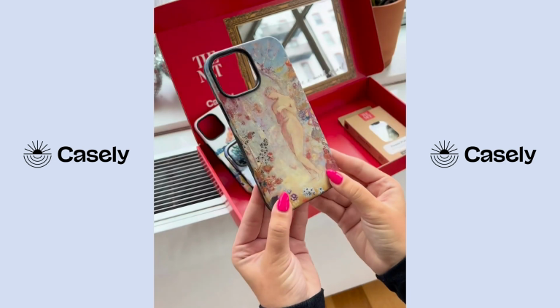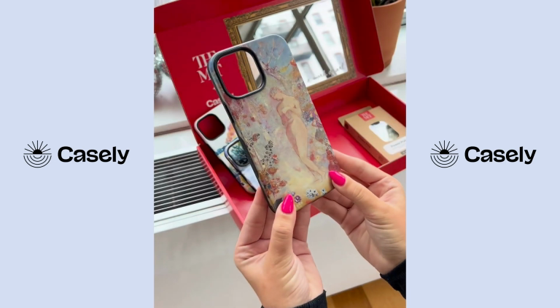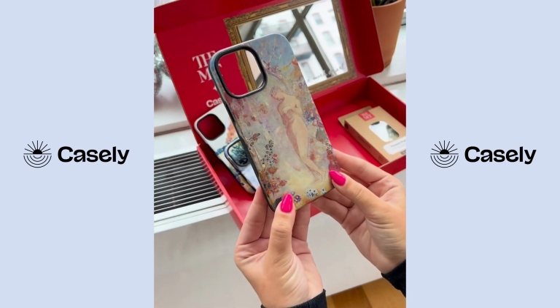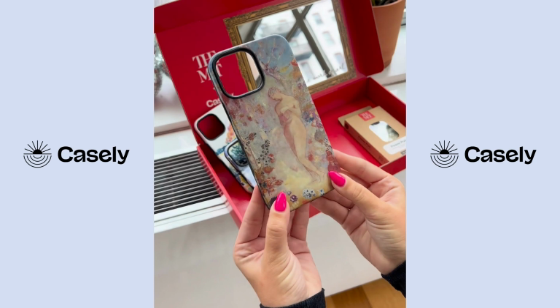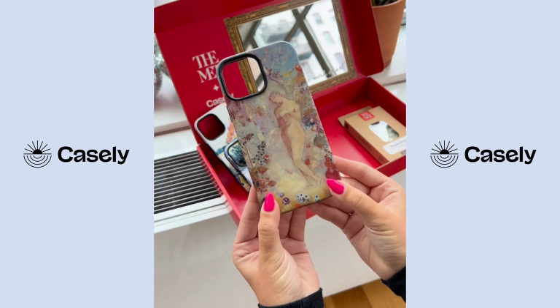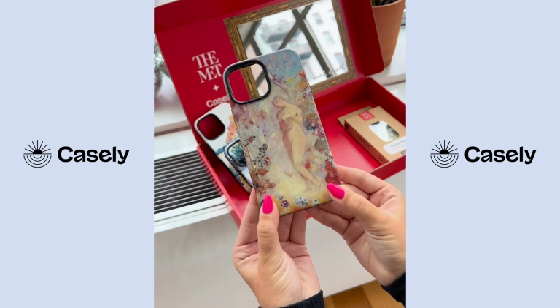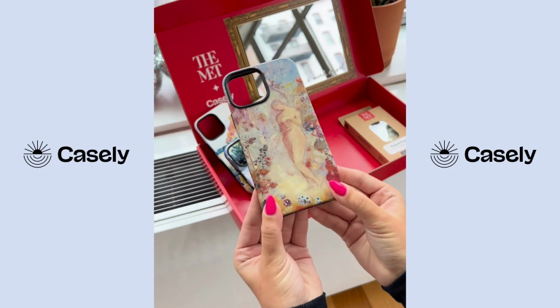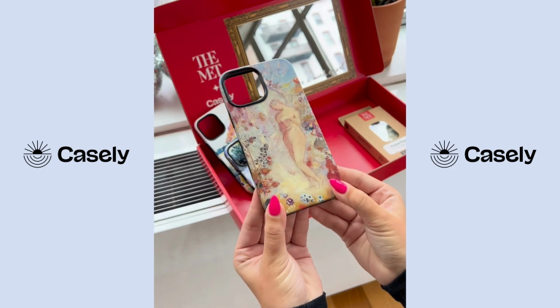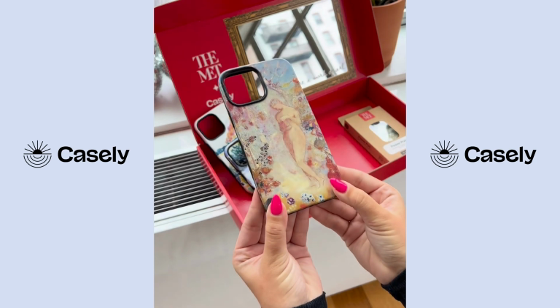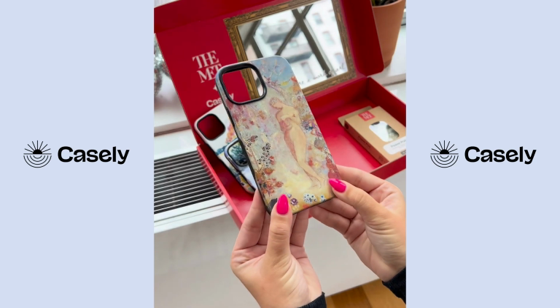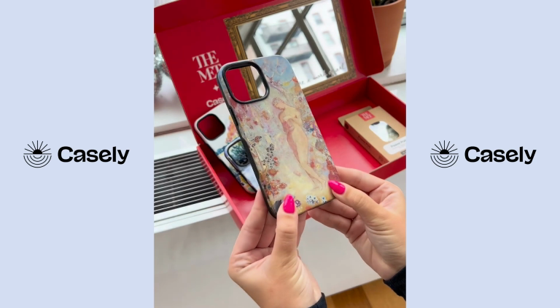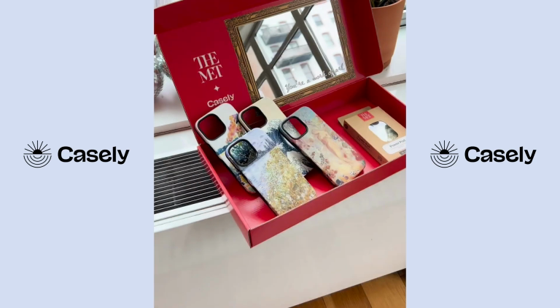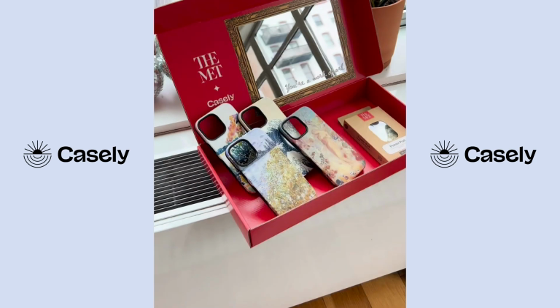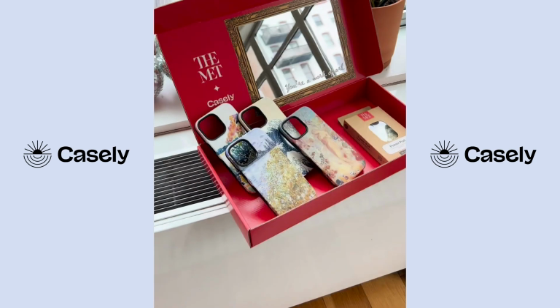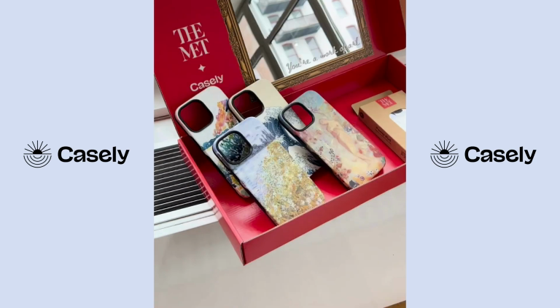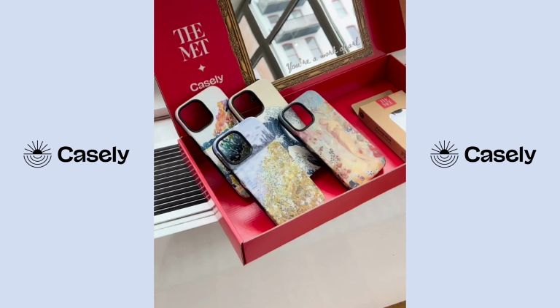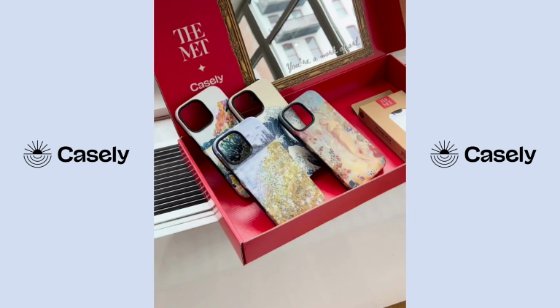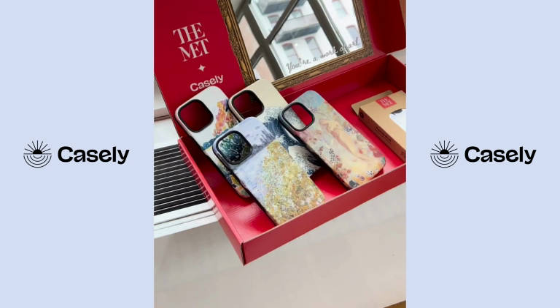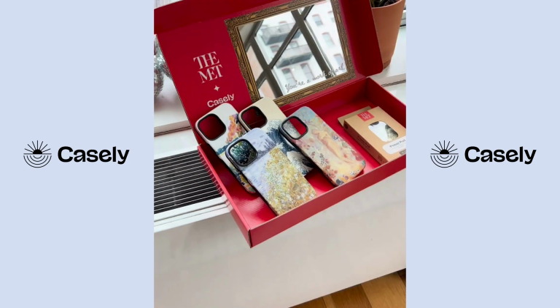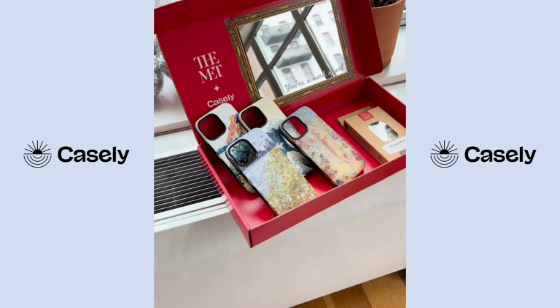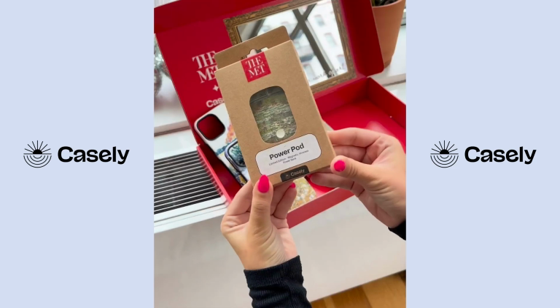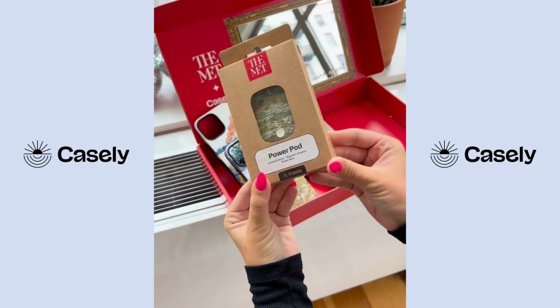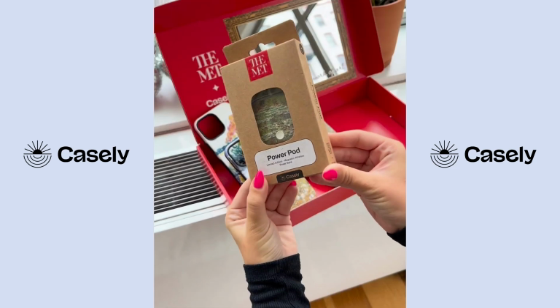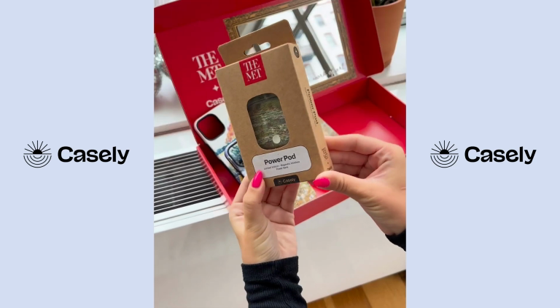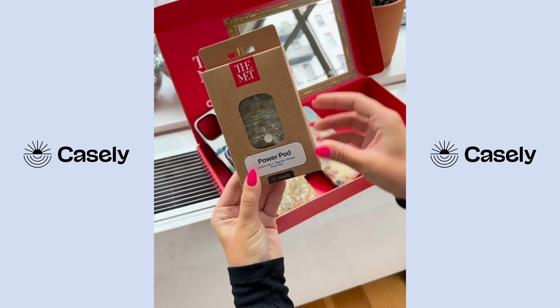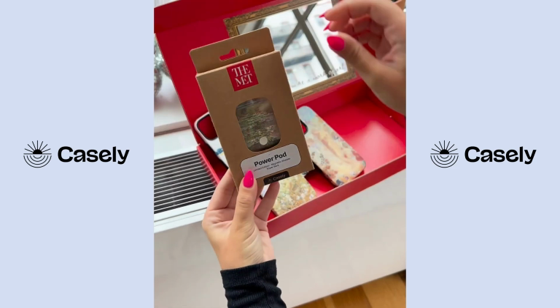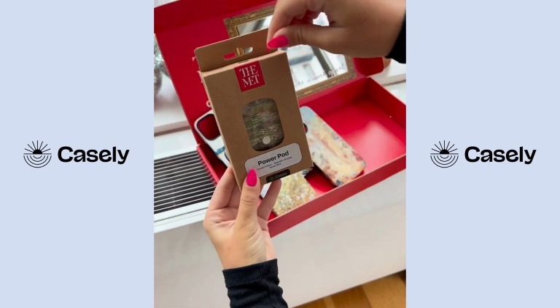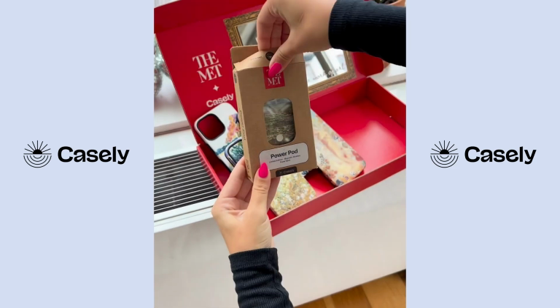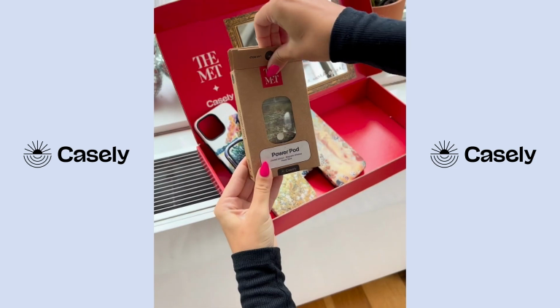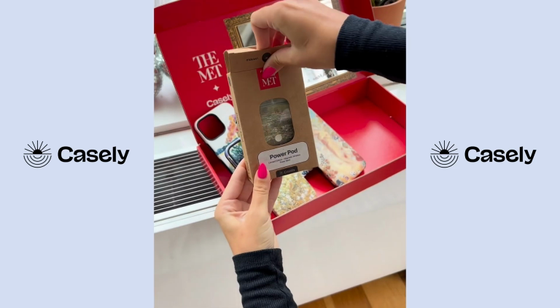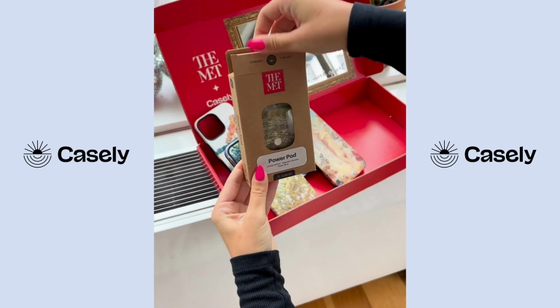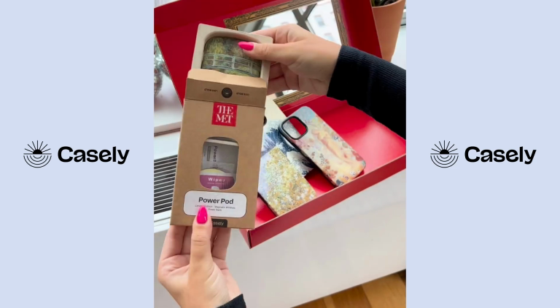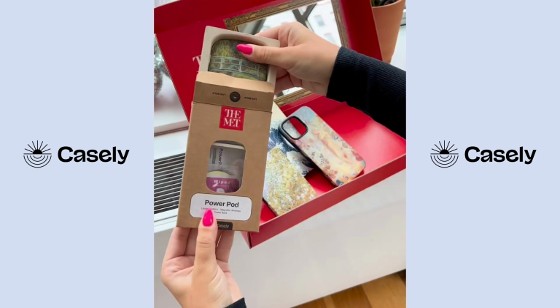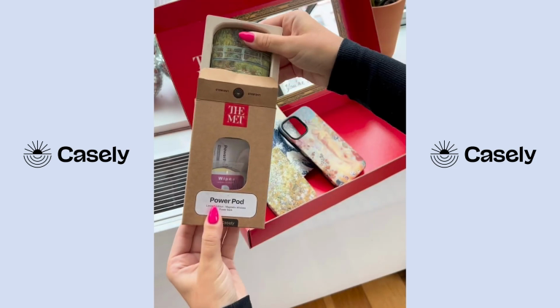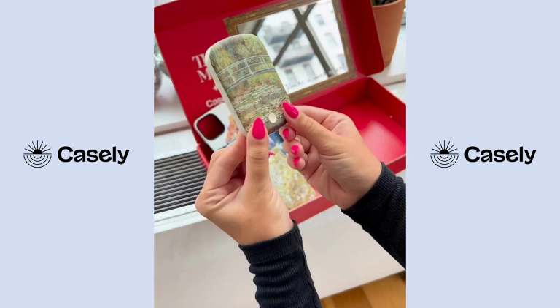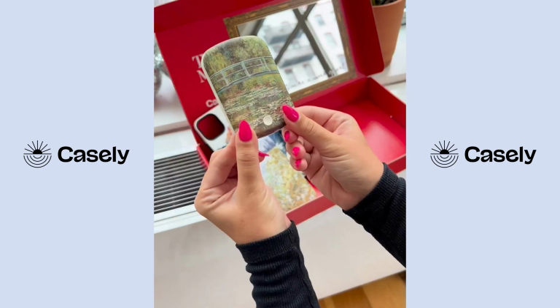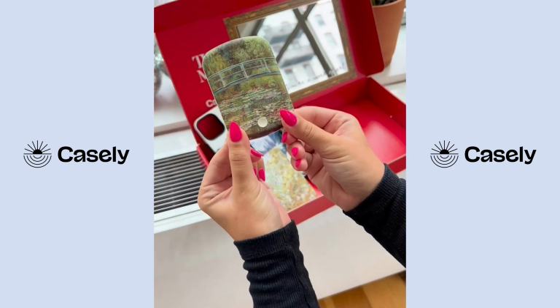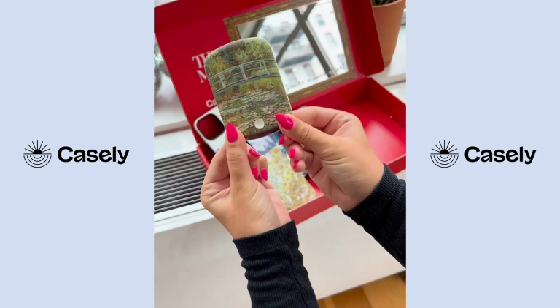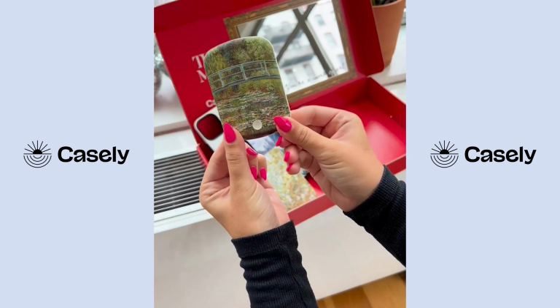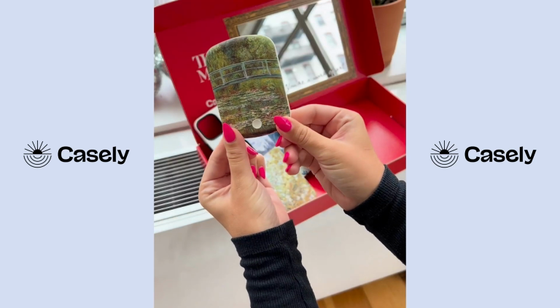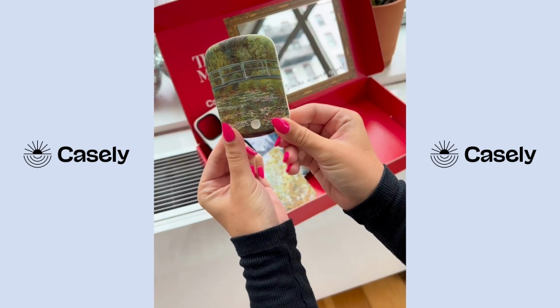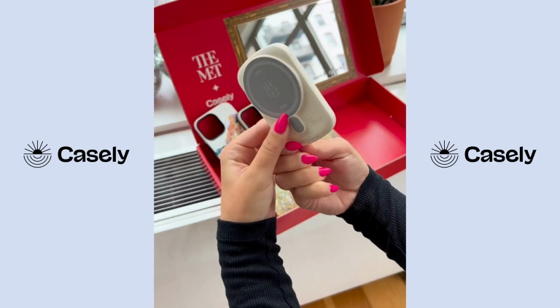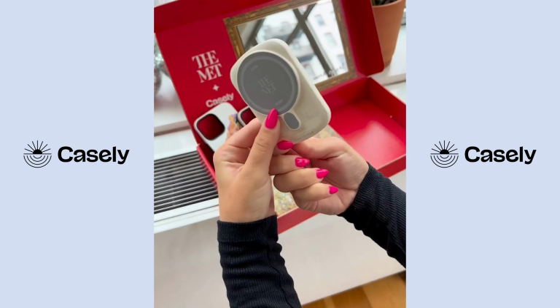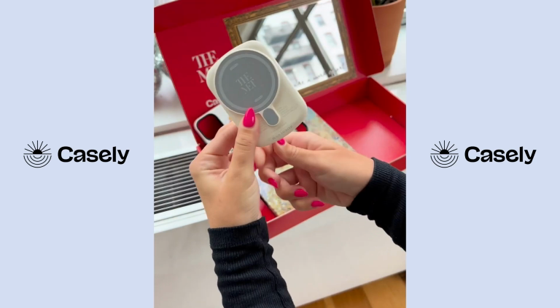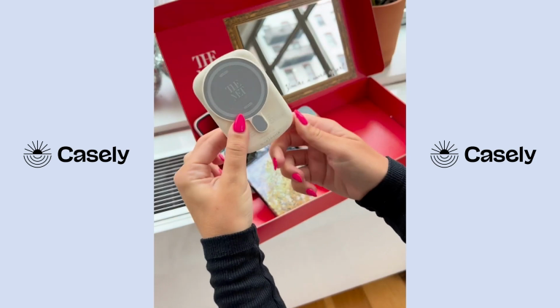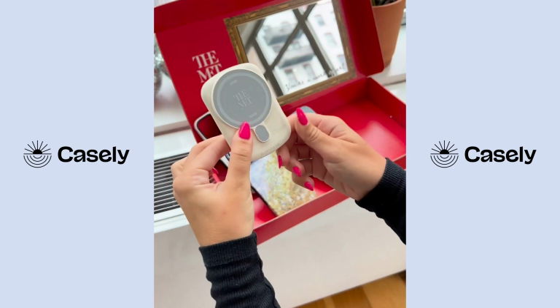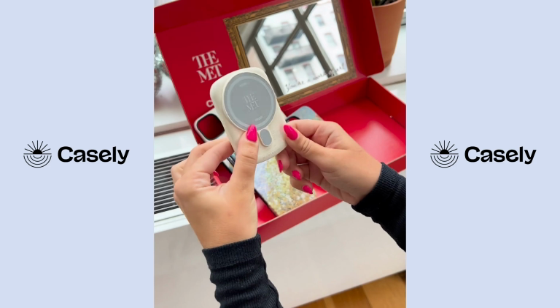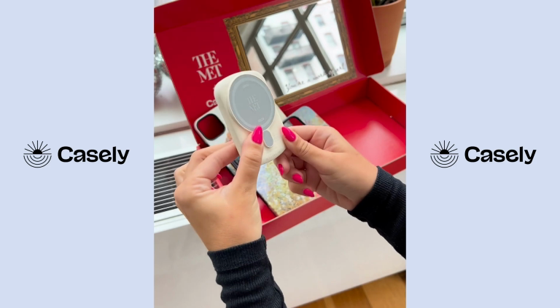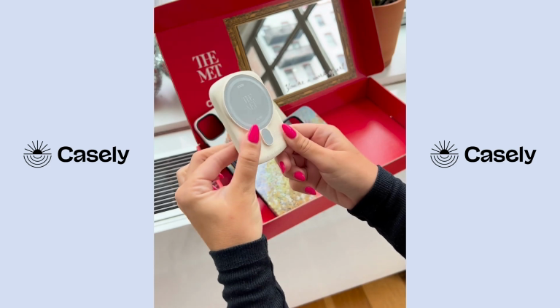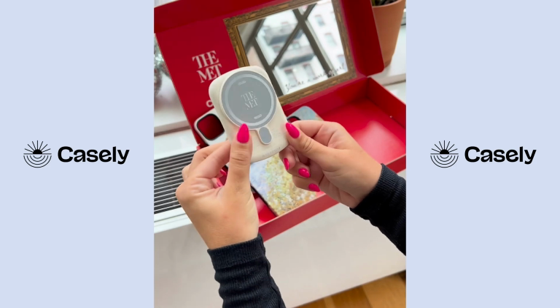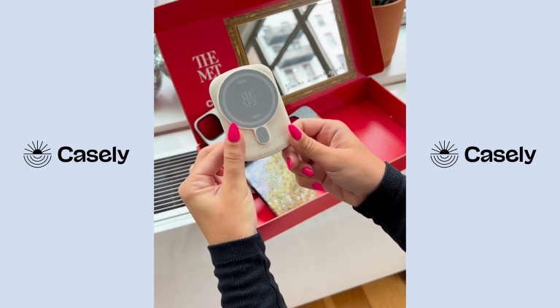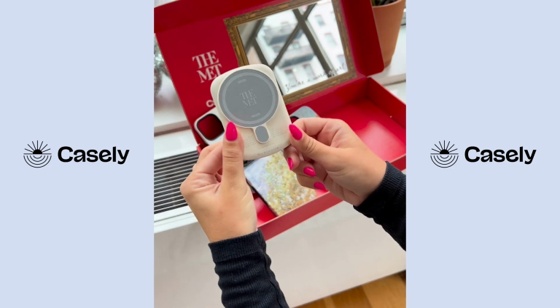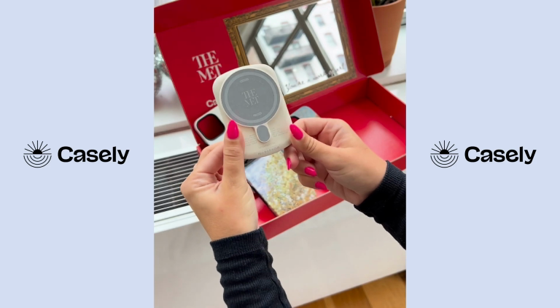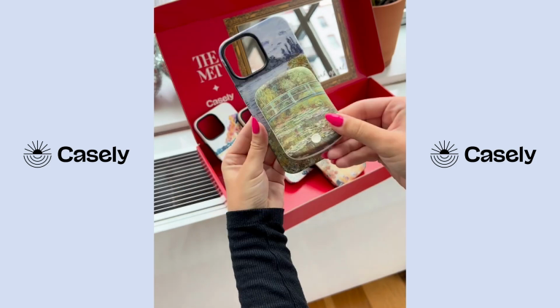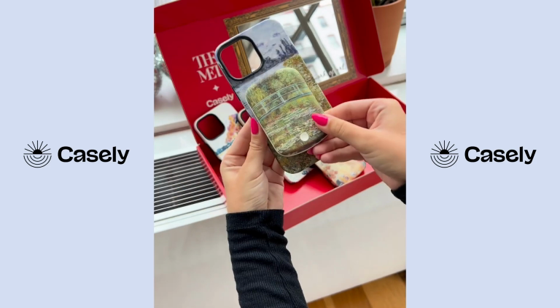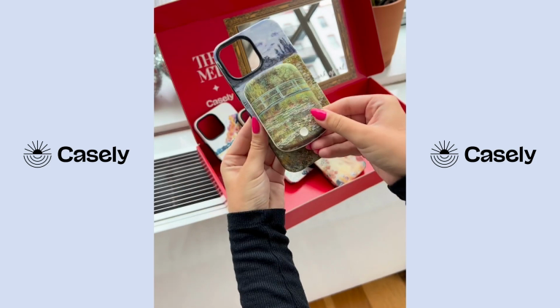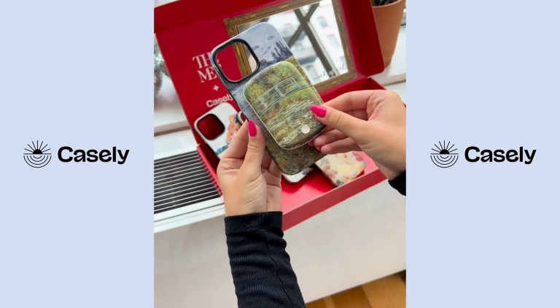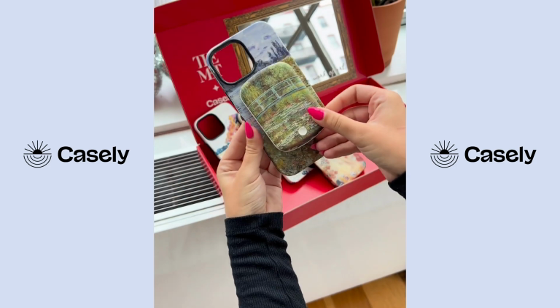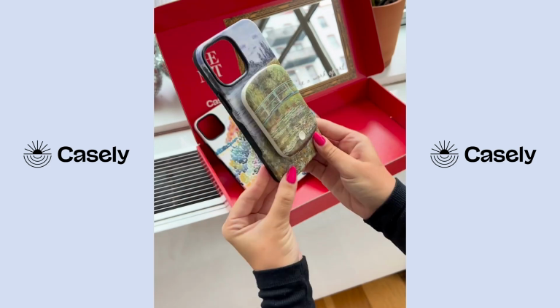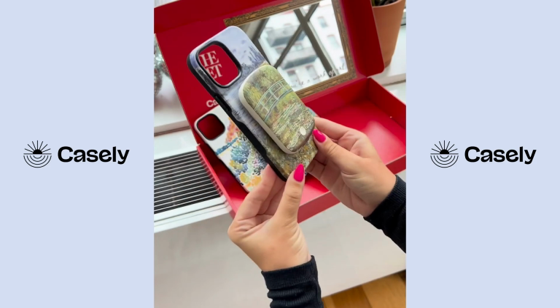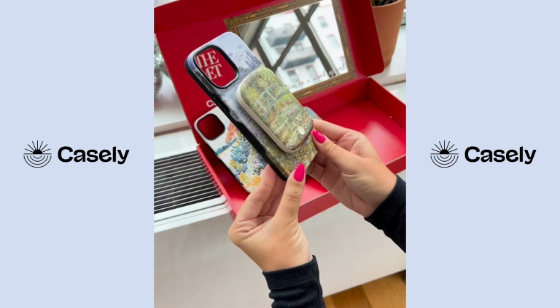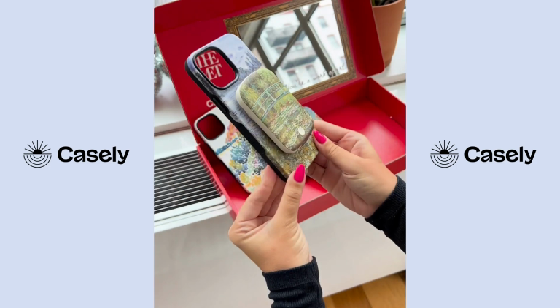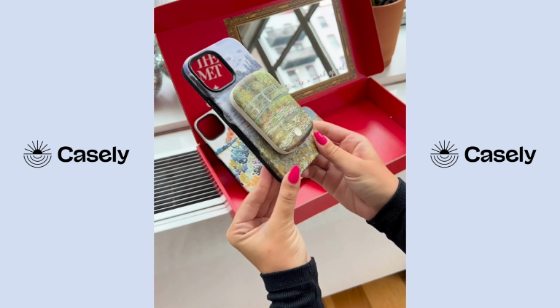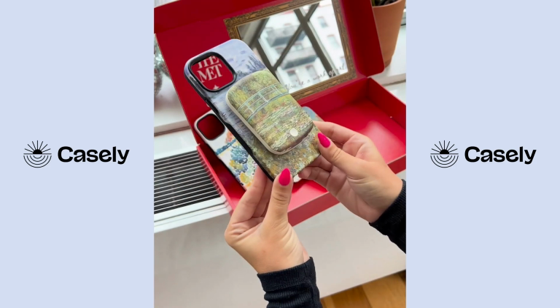From Monet to the classic wave painting, there's no denying this is the most elite collab yet. Shop our new collection now at getcasely.com.